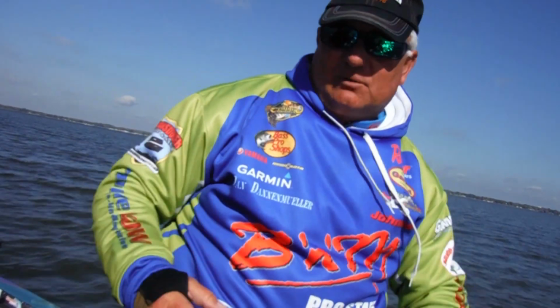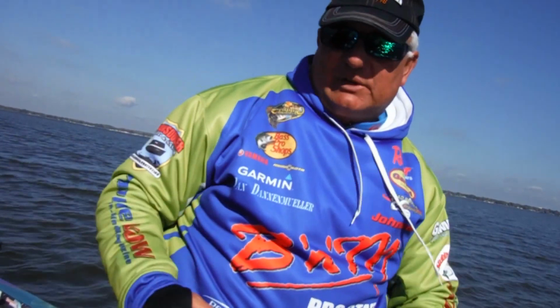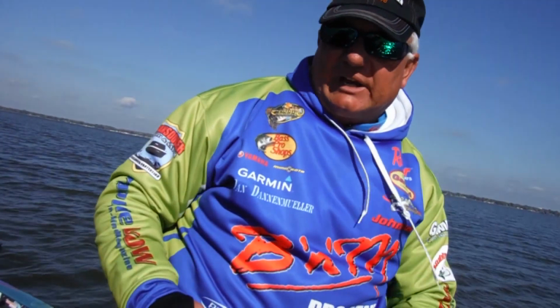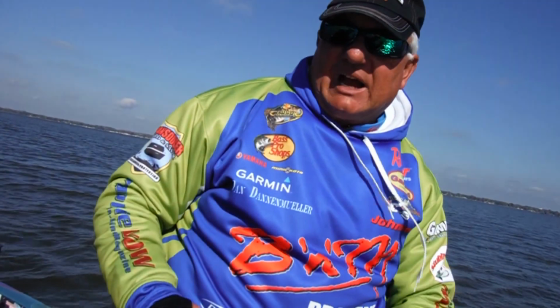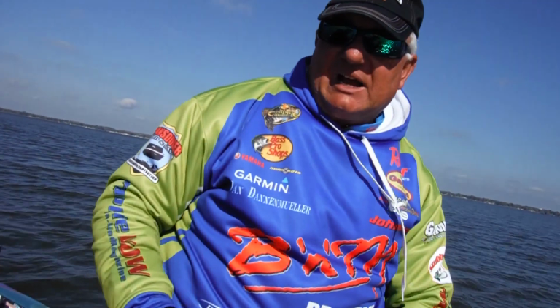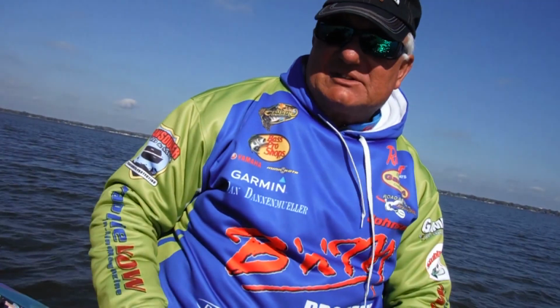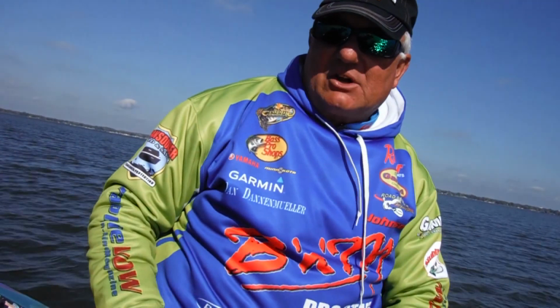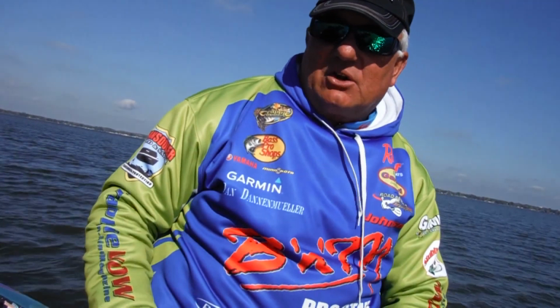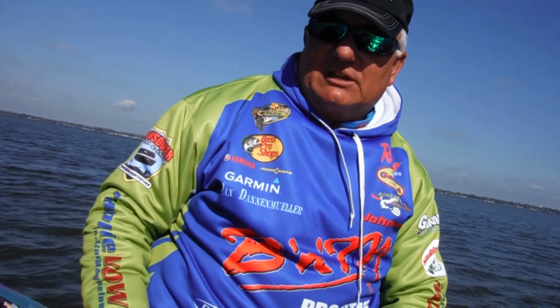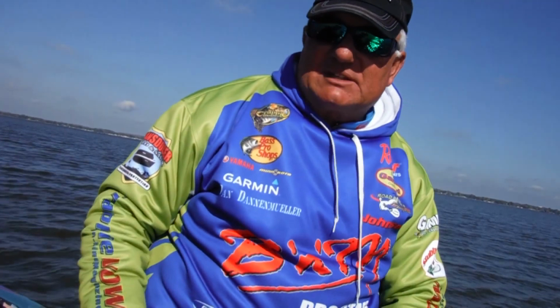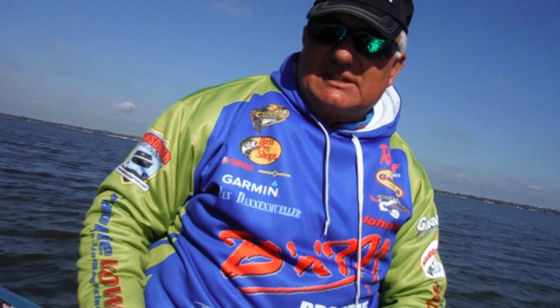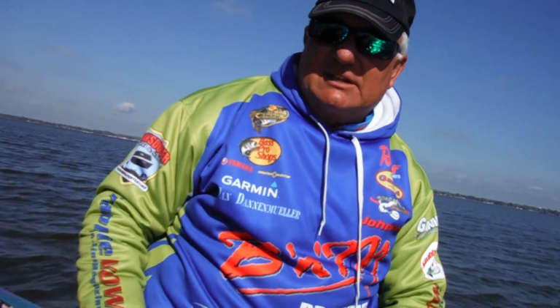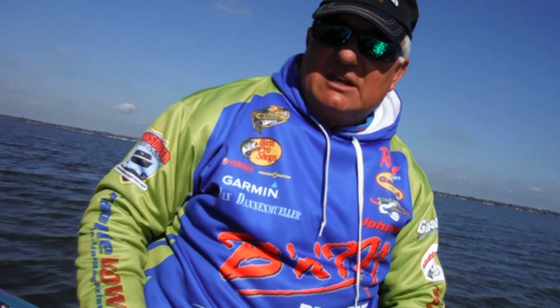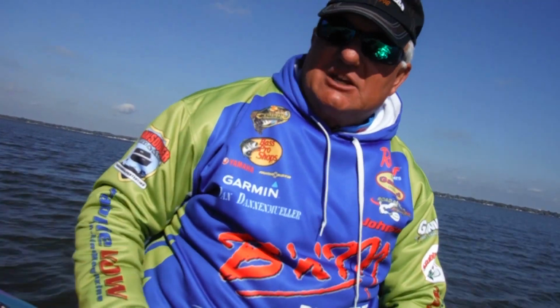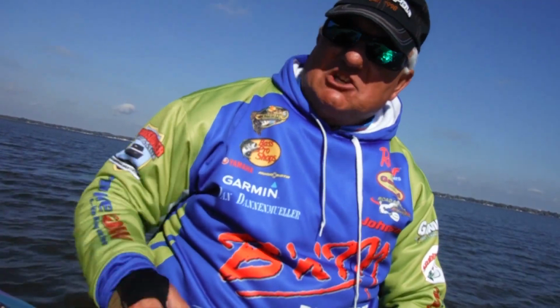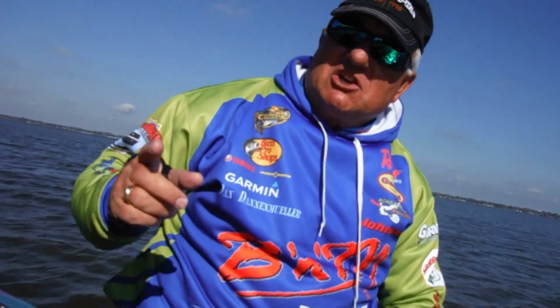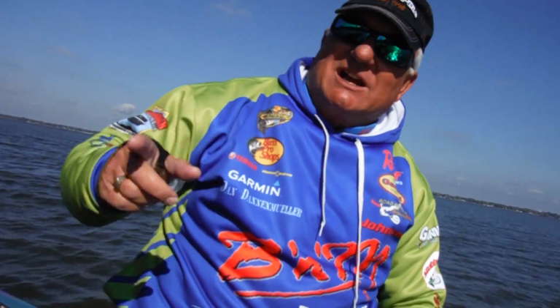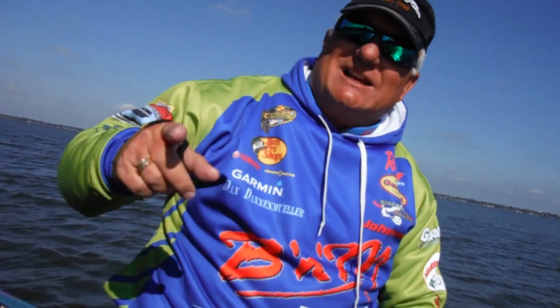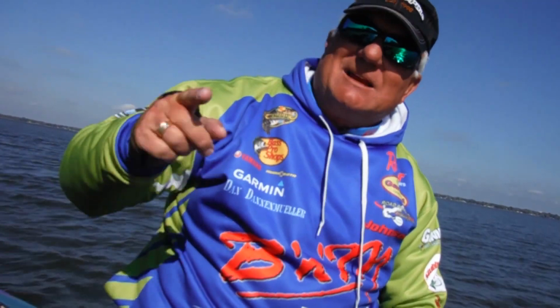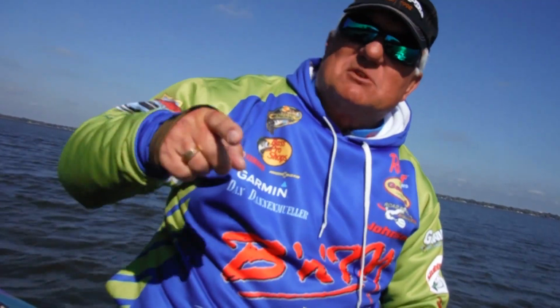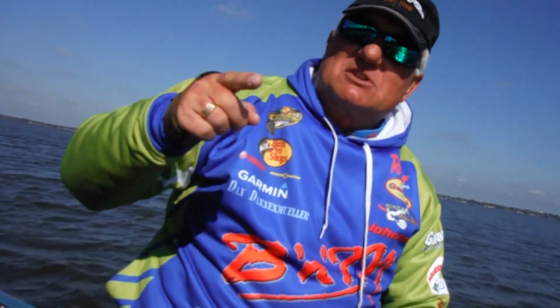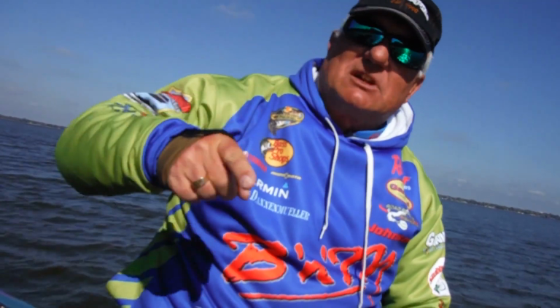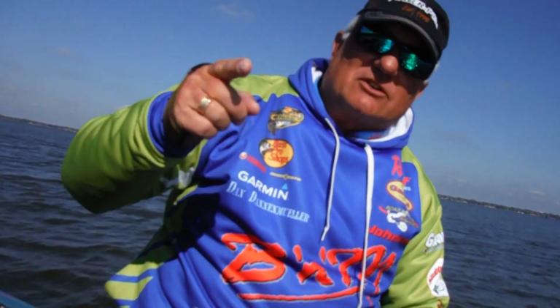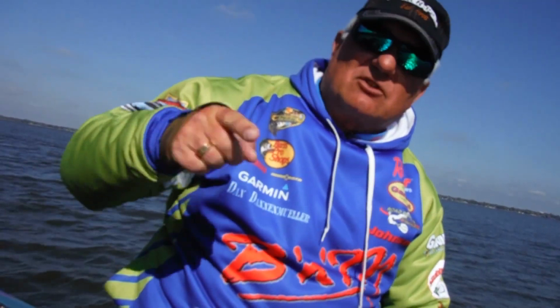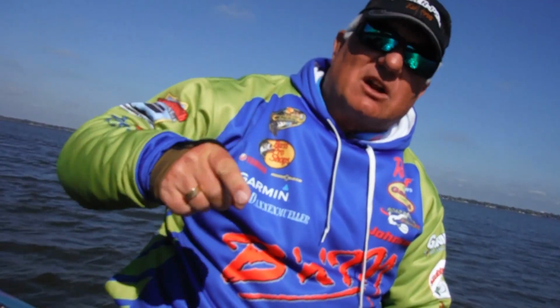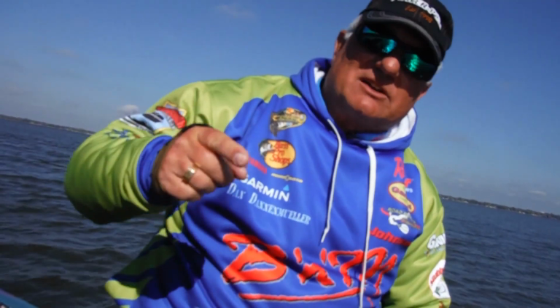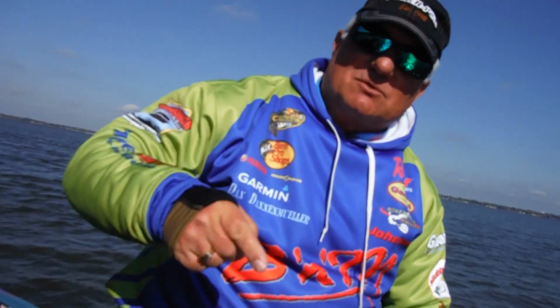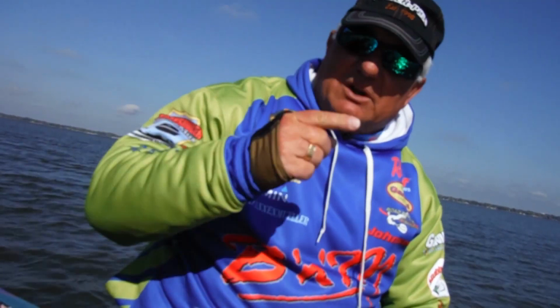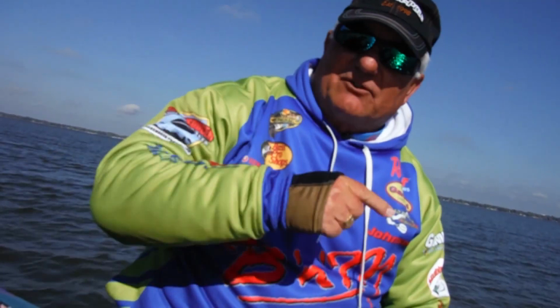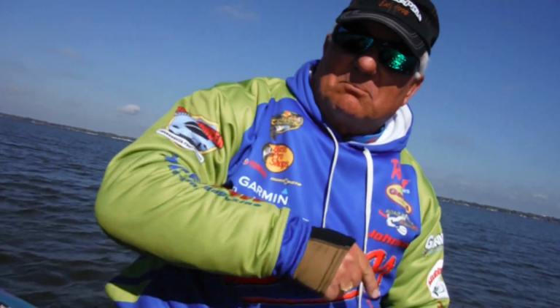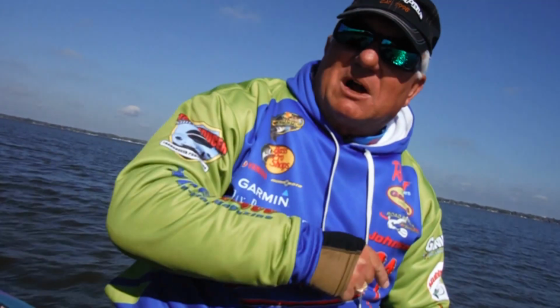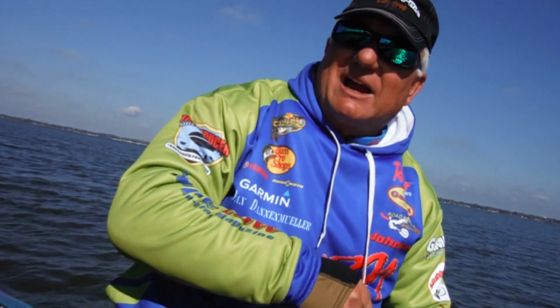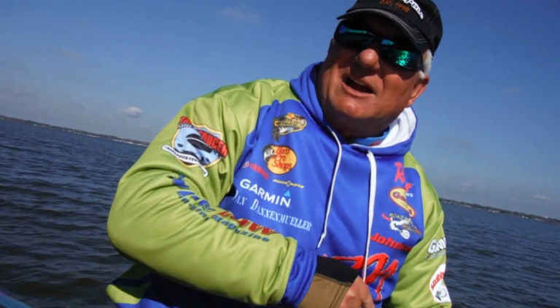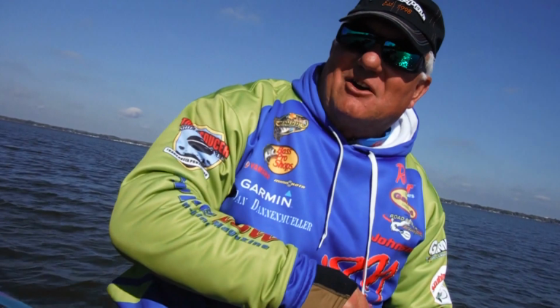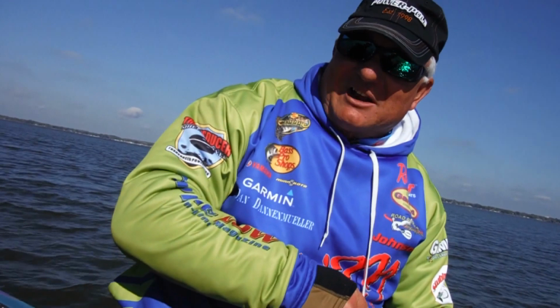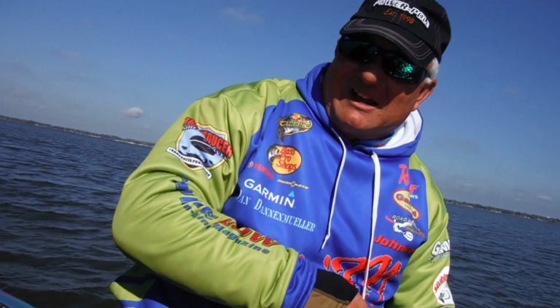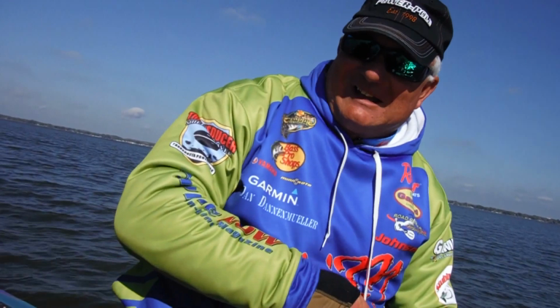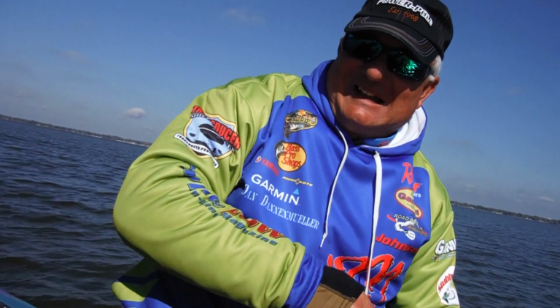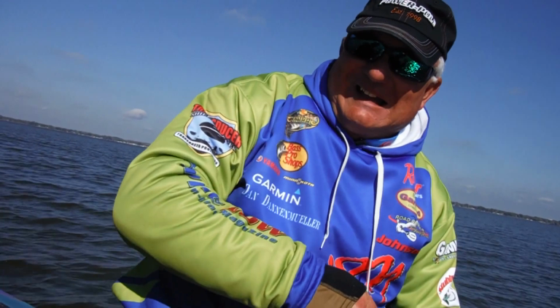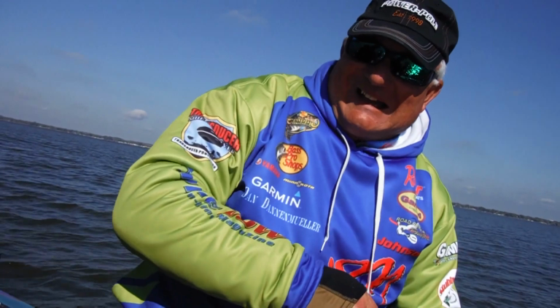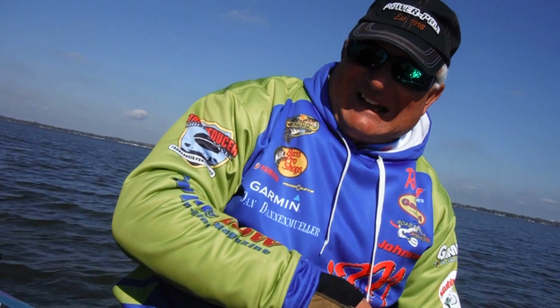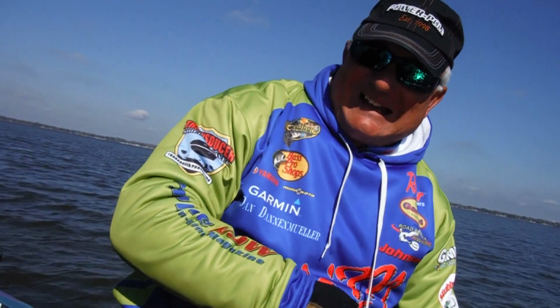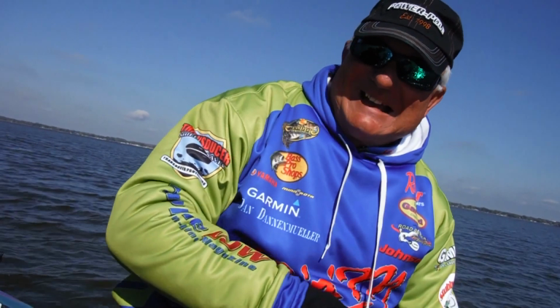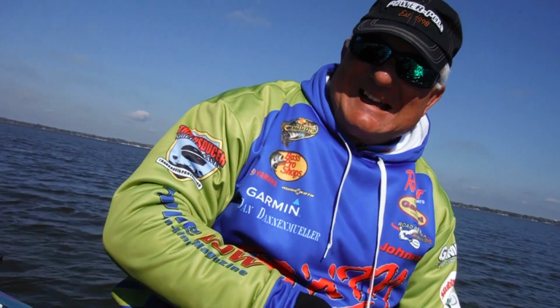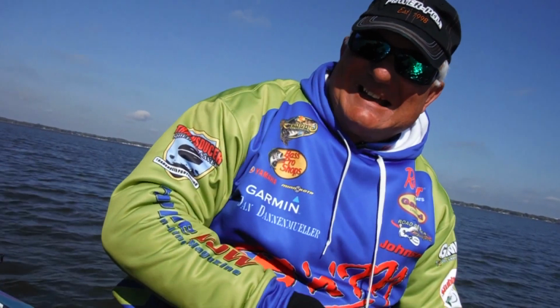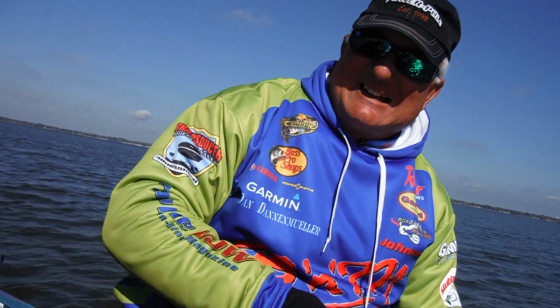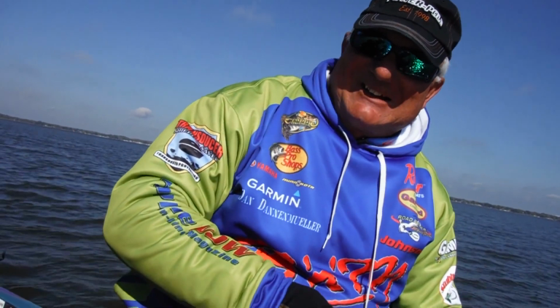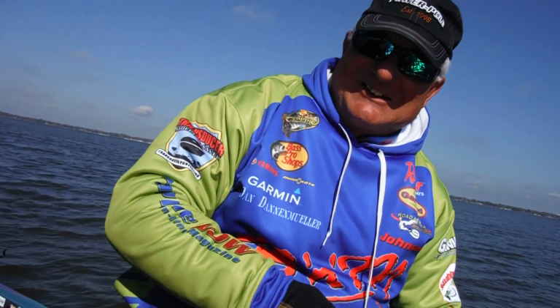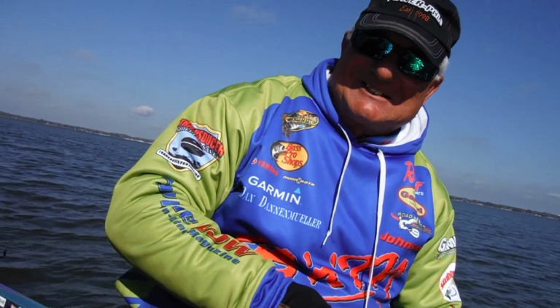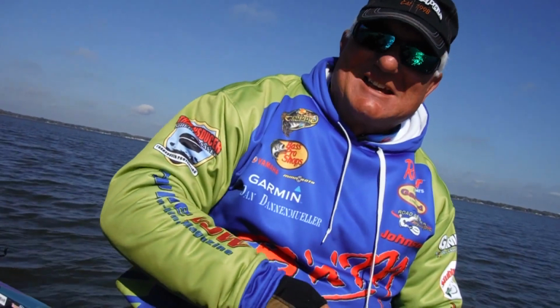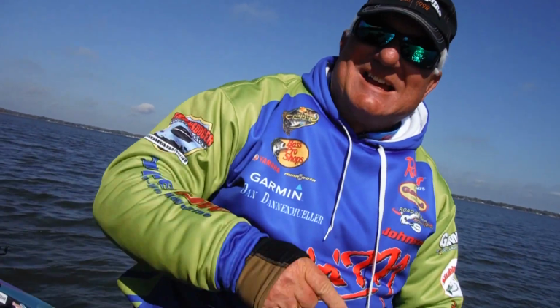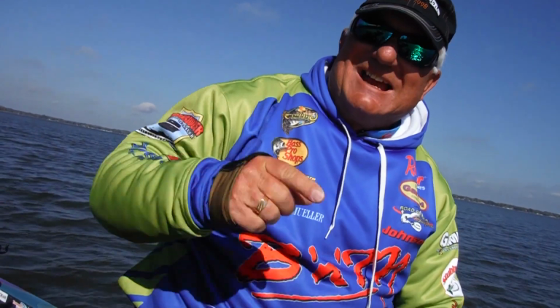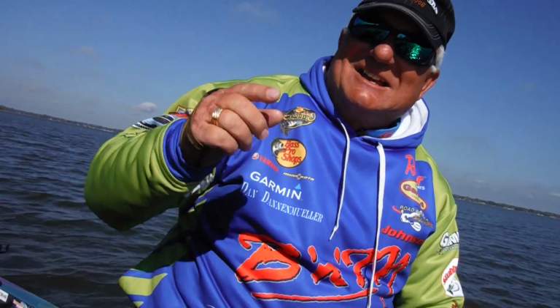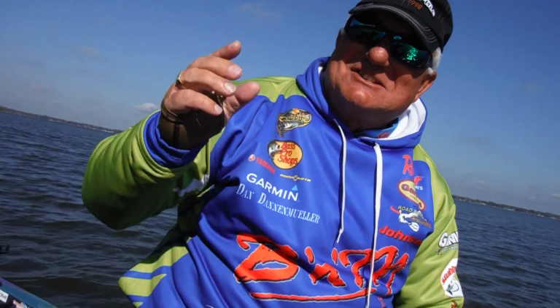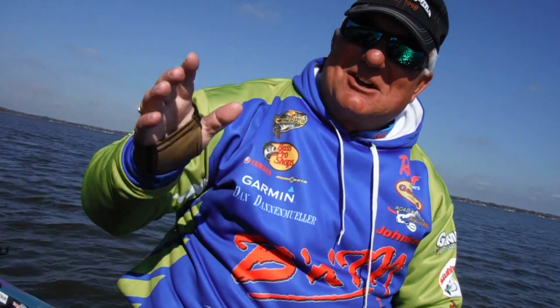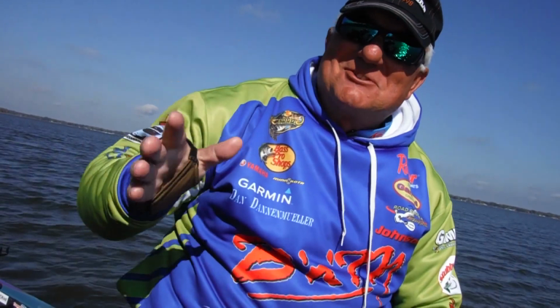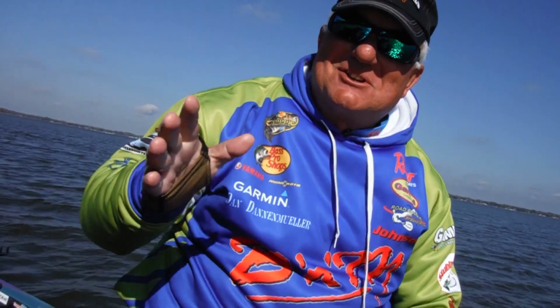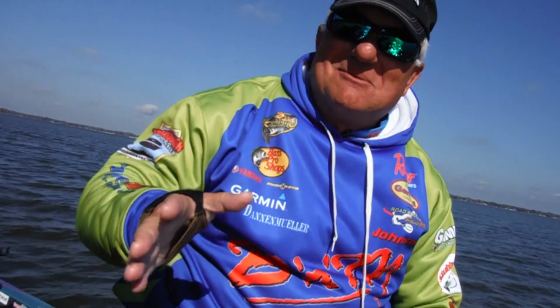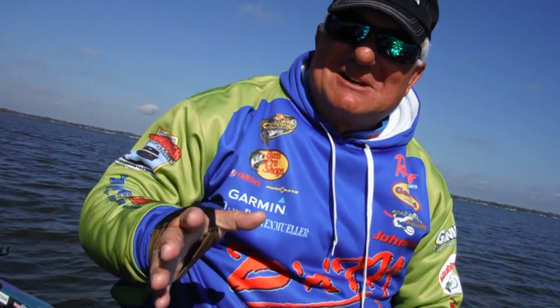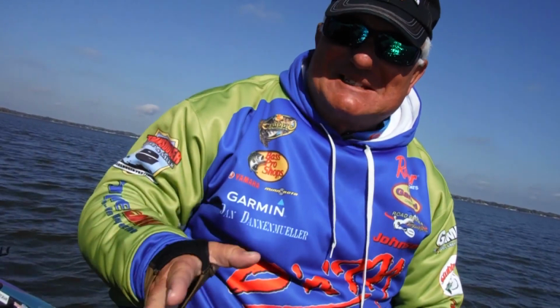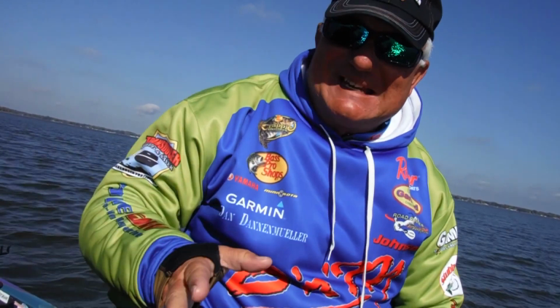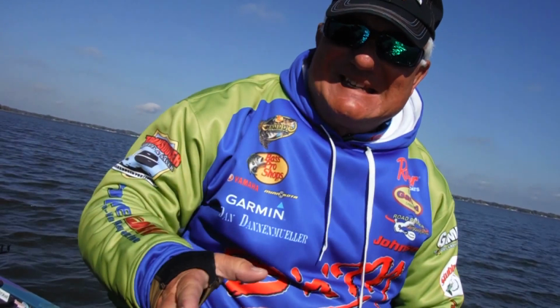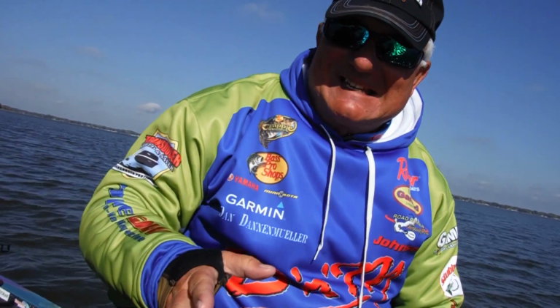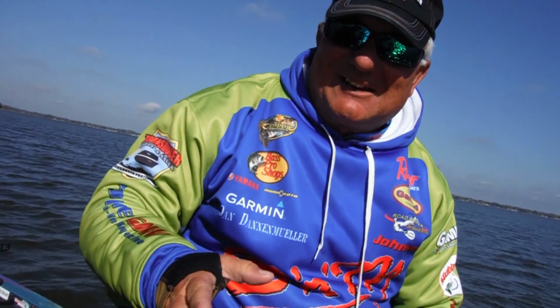When the guys saw it they said, 'You've got to keep this electronics away from my area because it shows too much detail.'